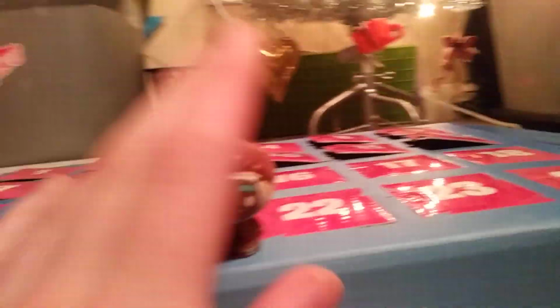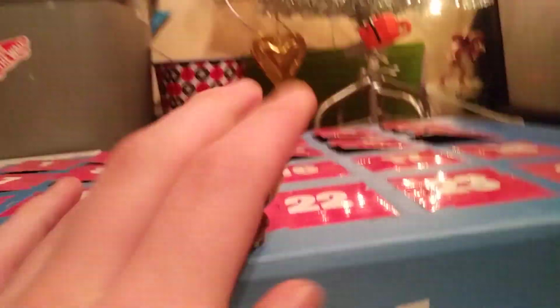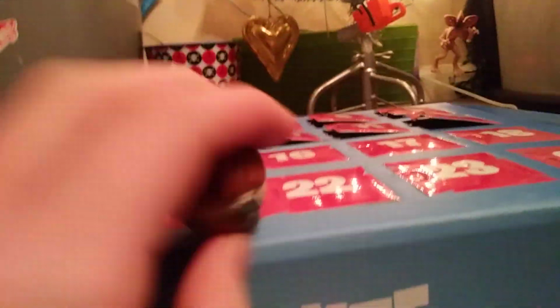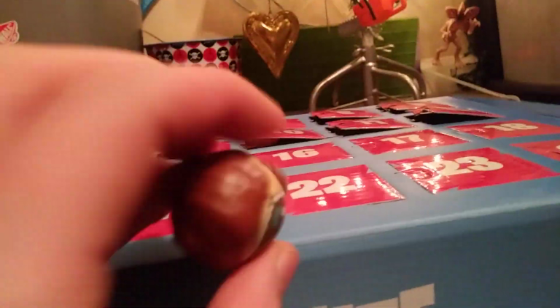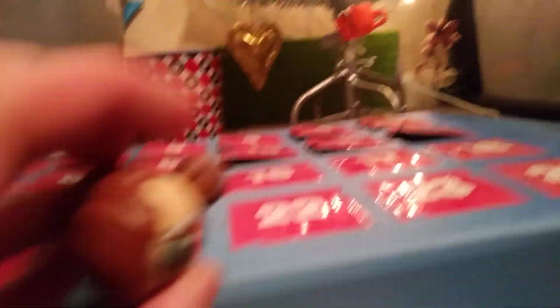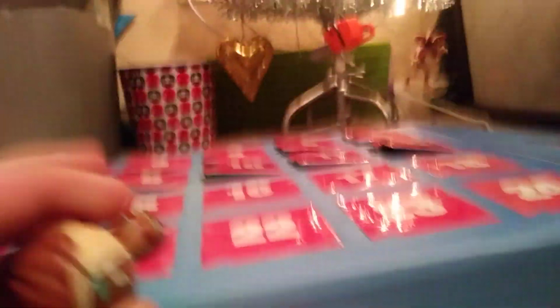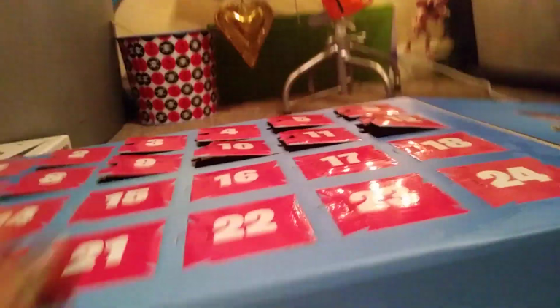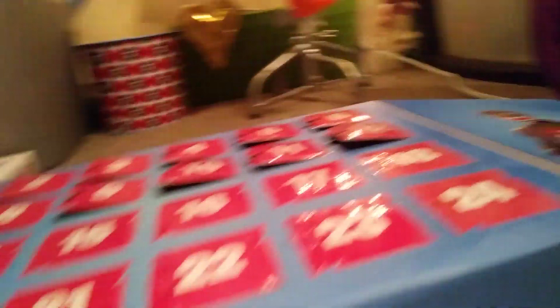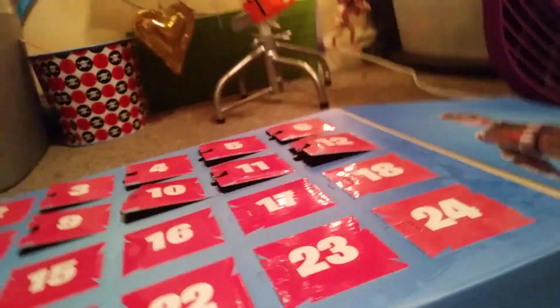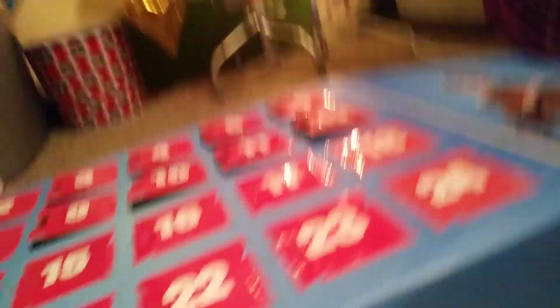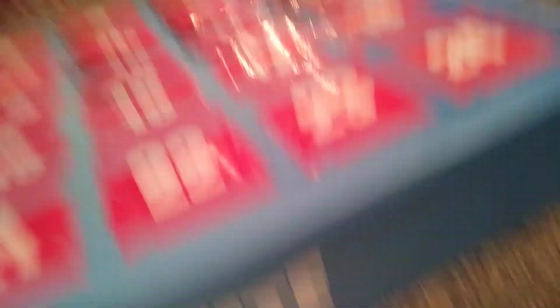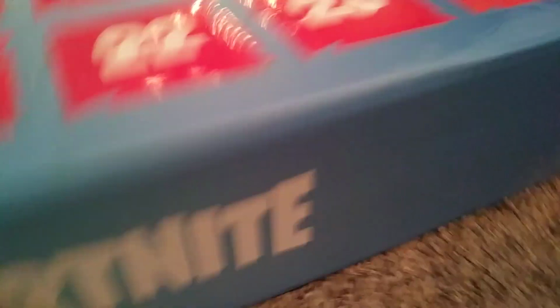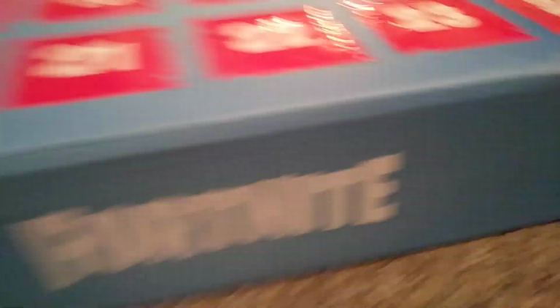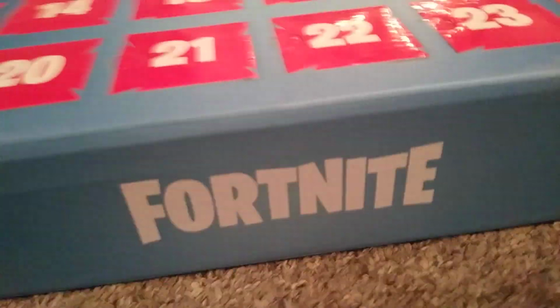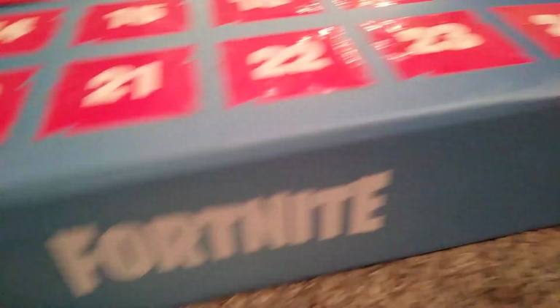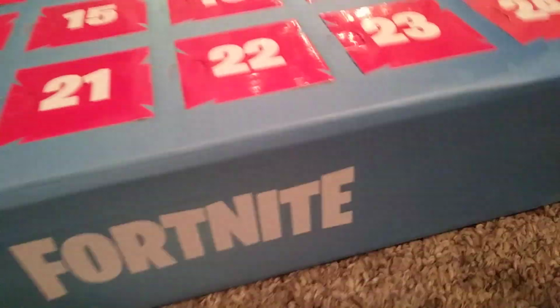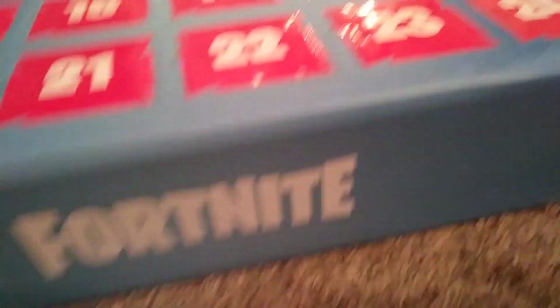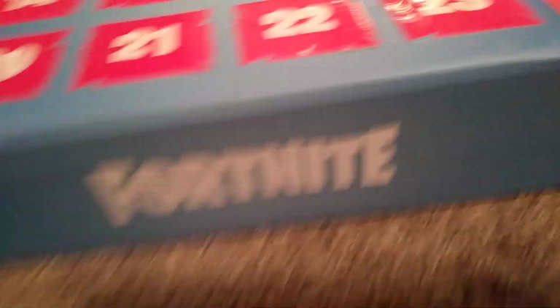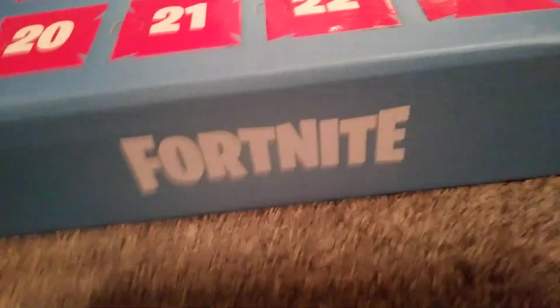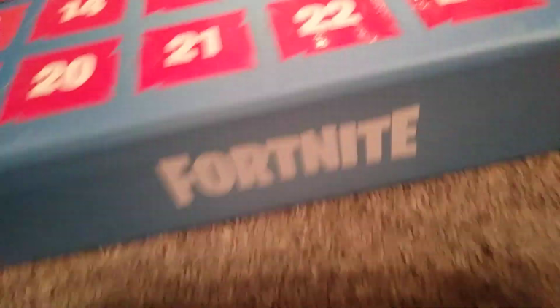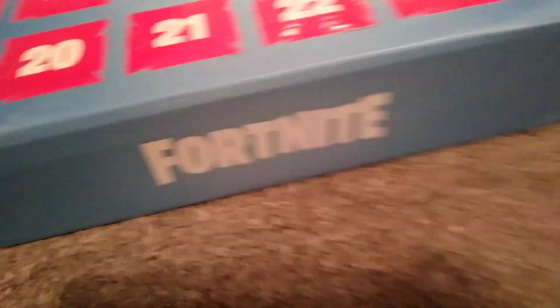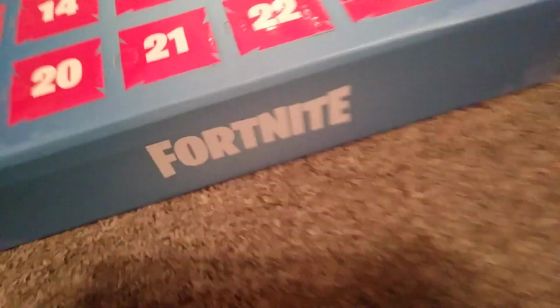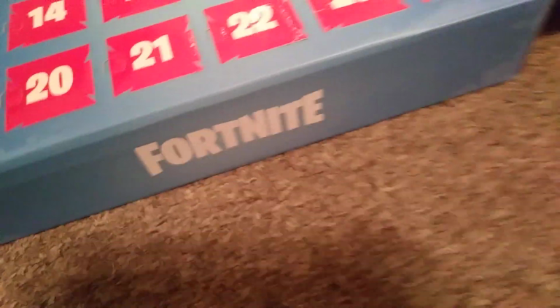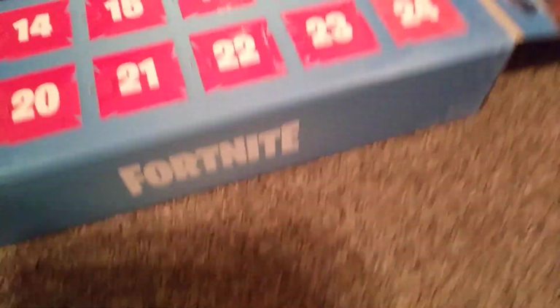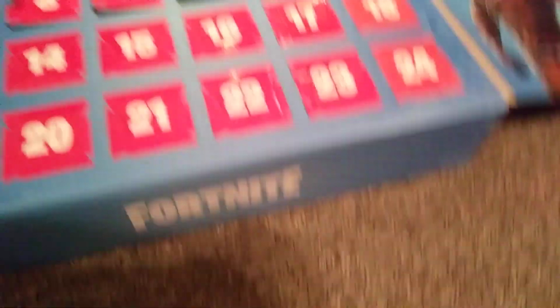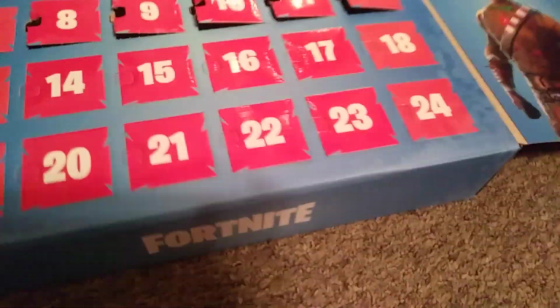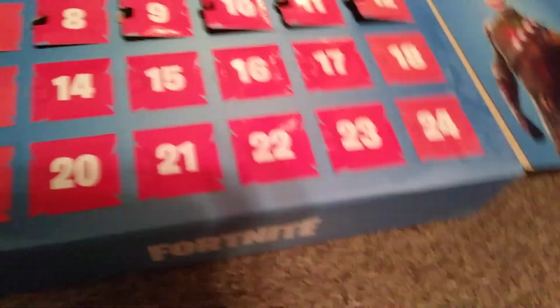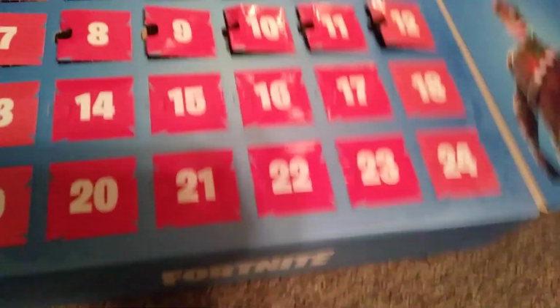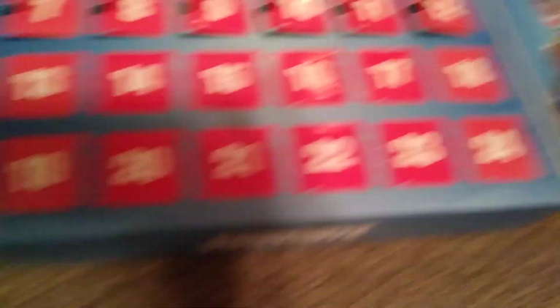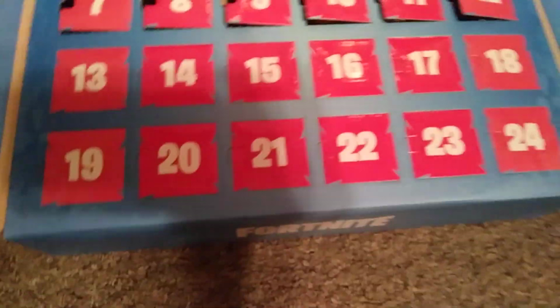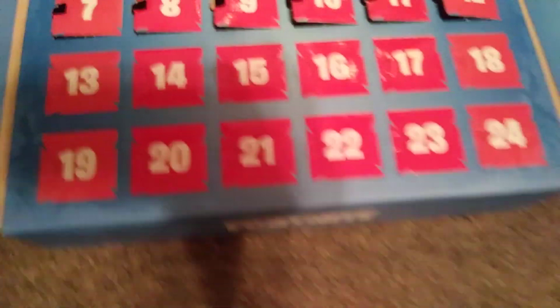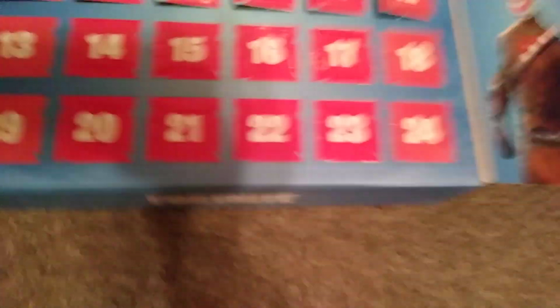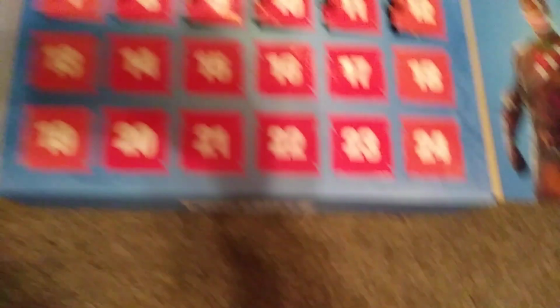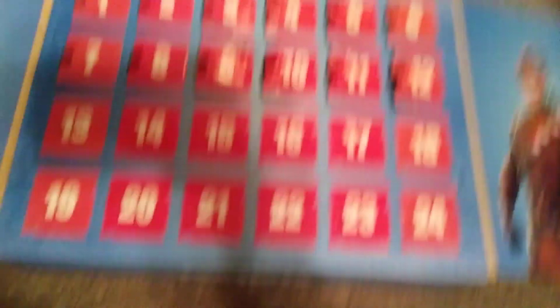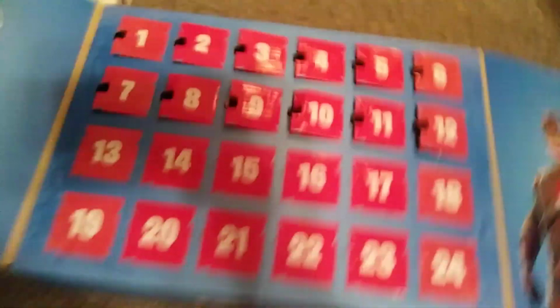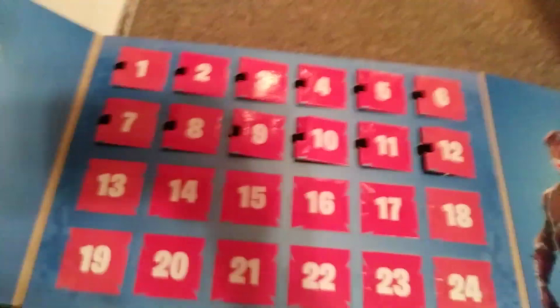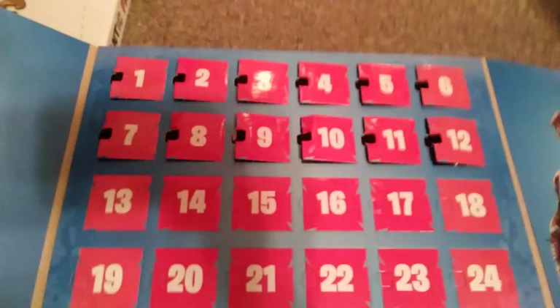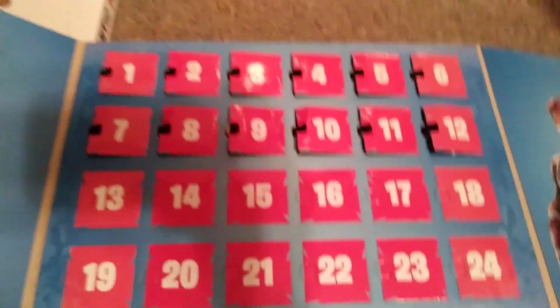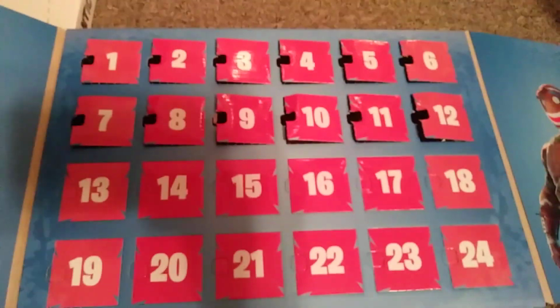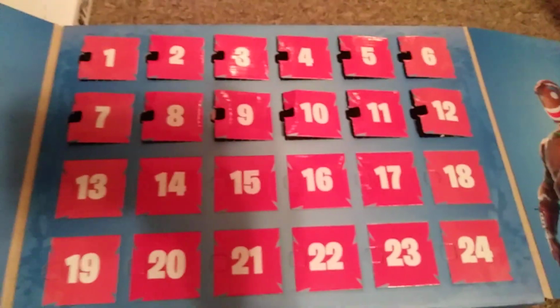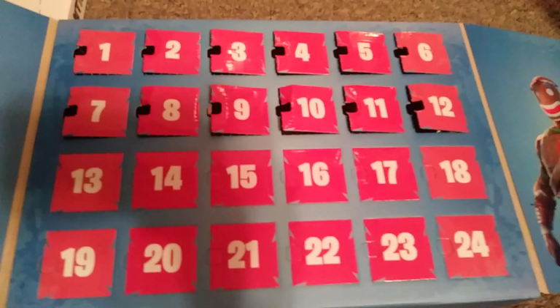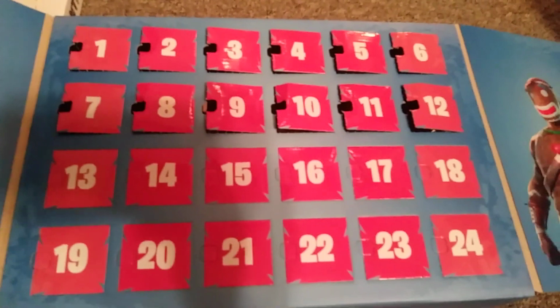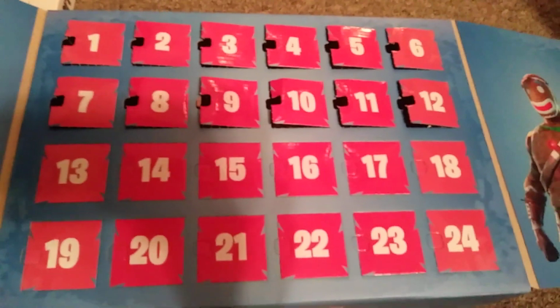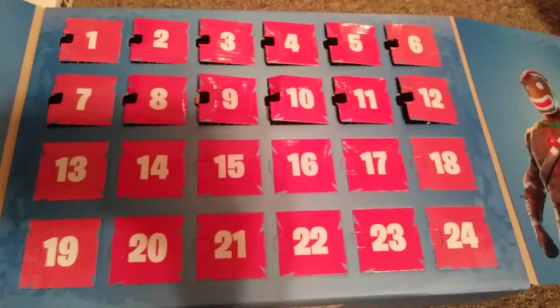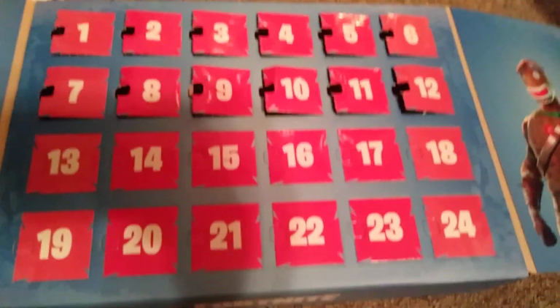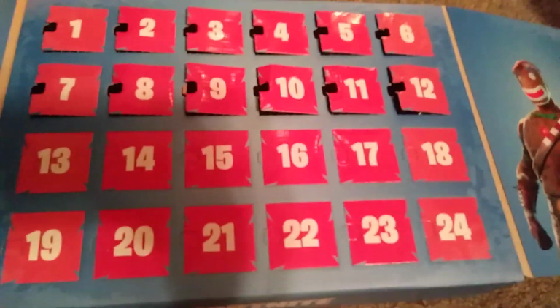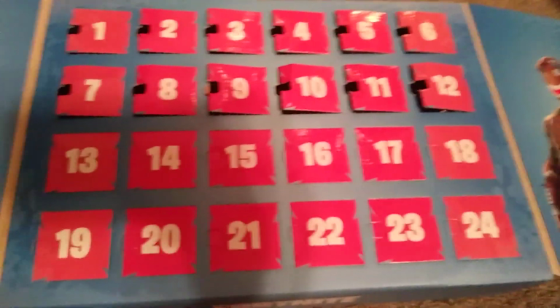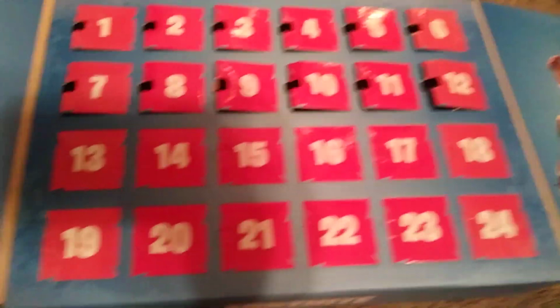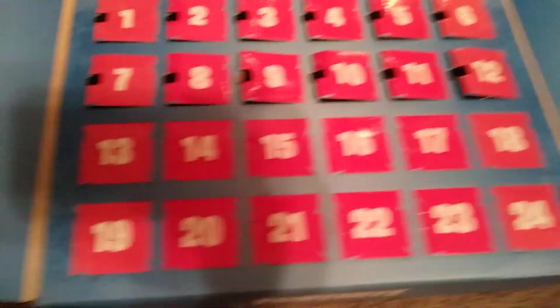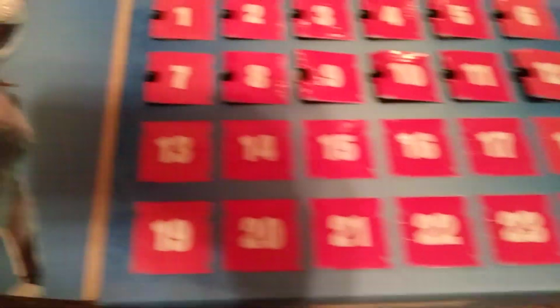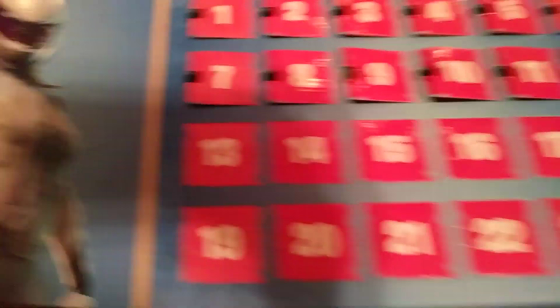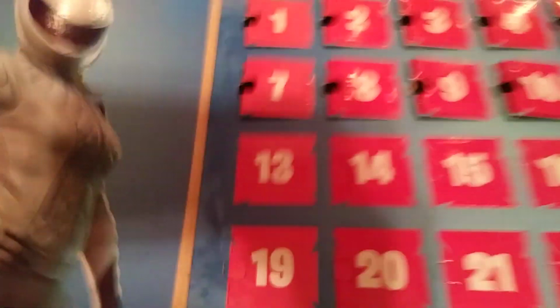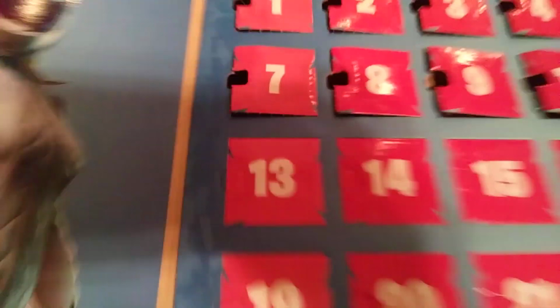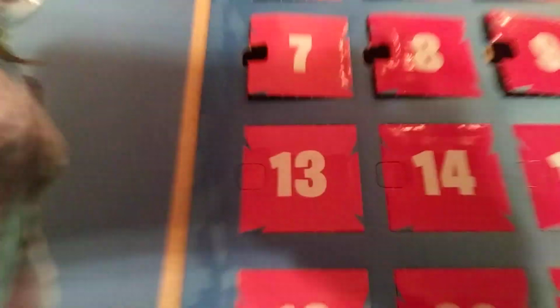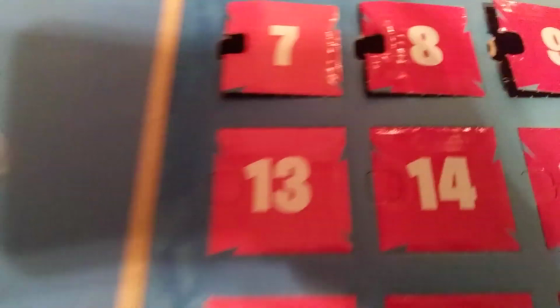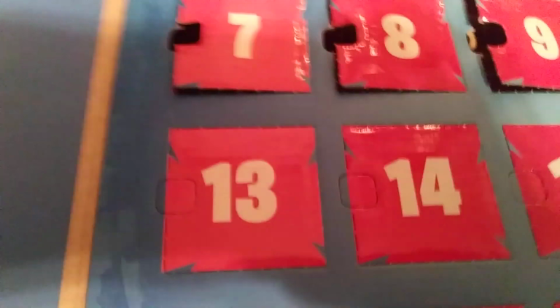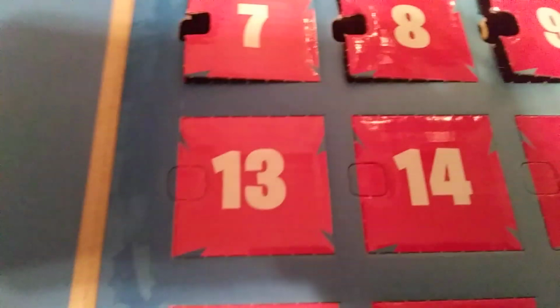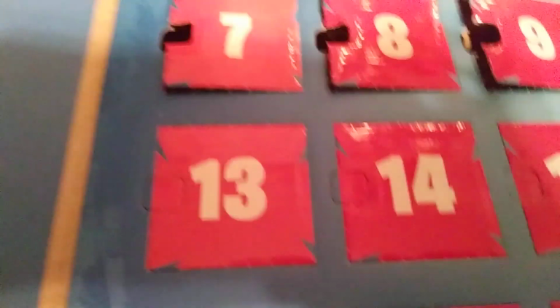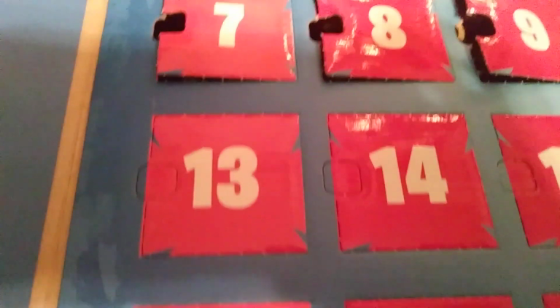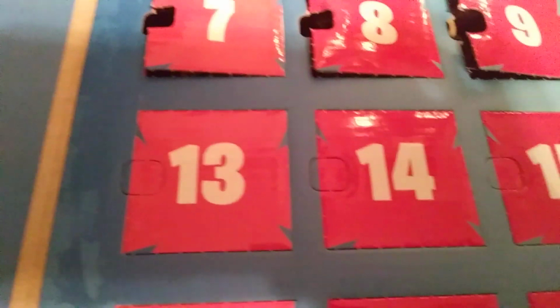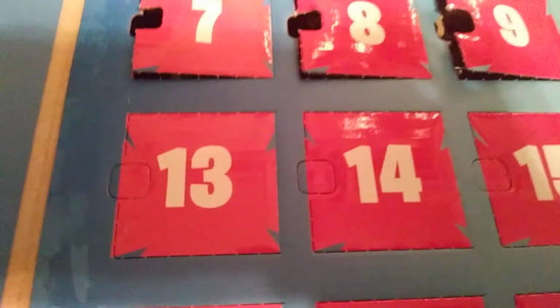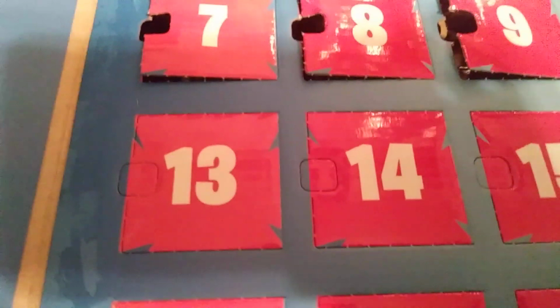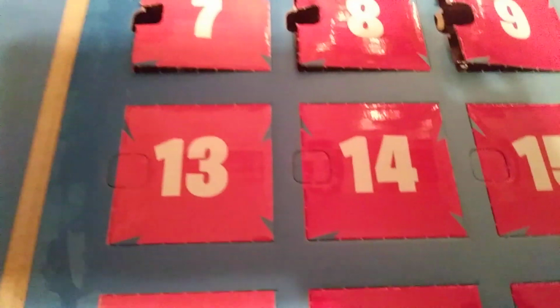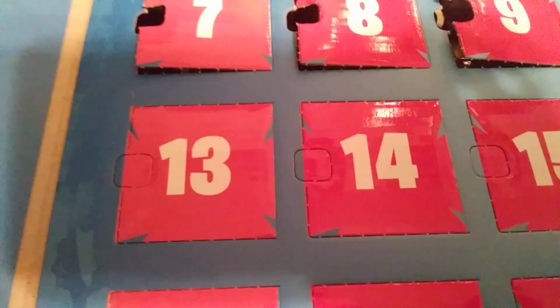Anyway, thank you so much for watching, and I'll see you tomorrow, starting the third row at door number 13.